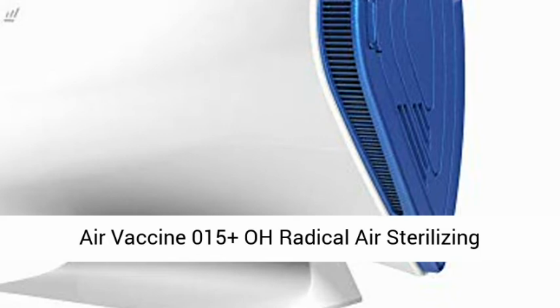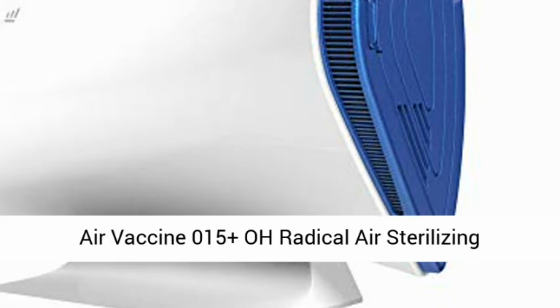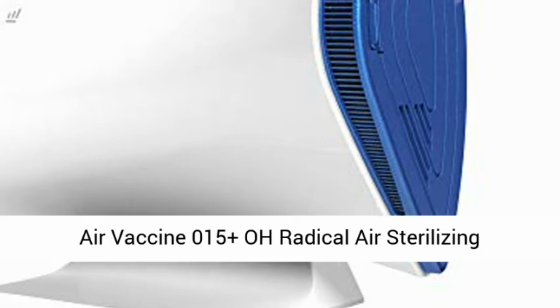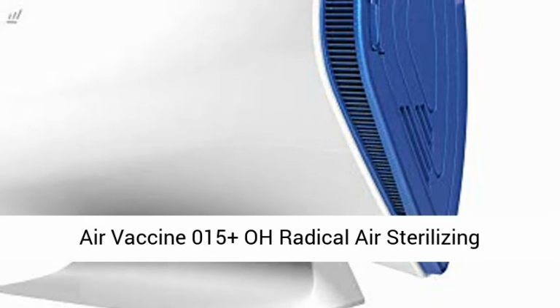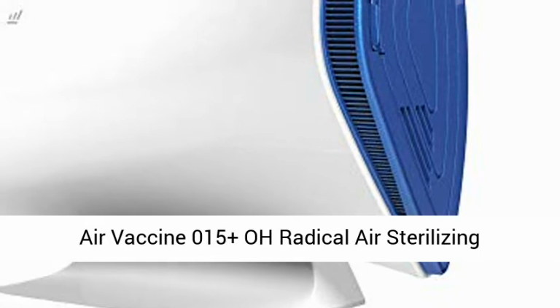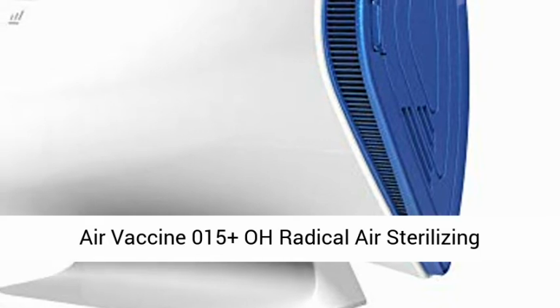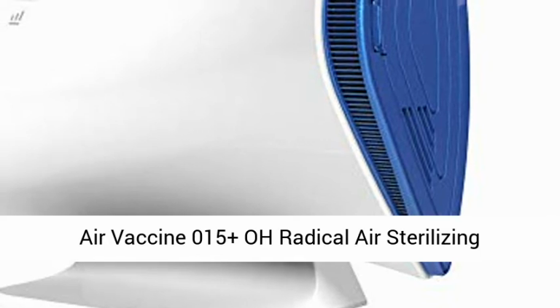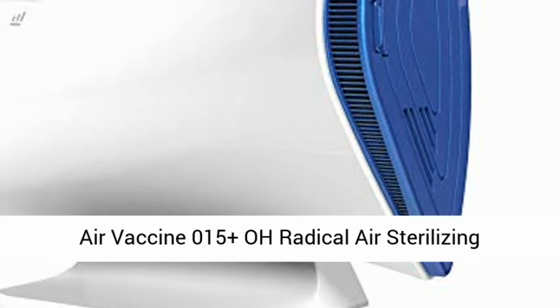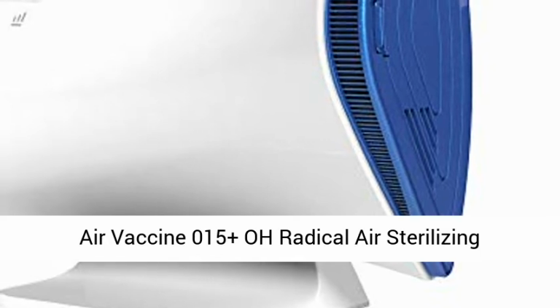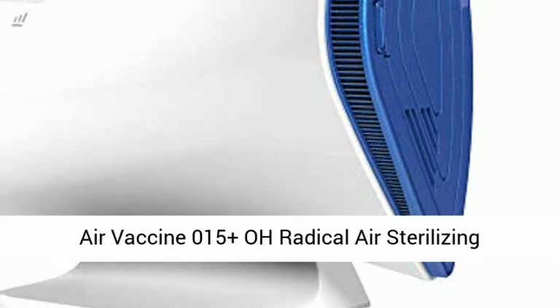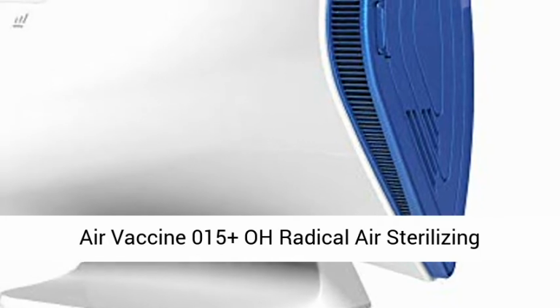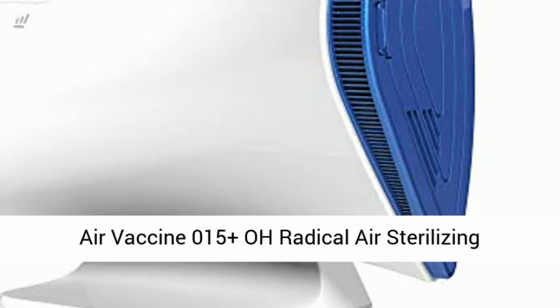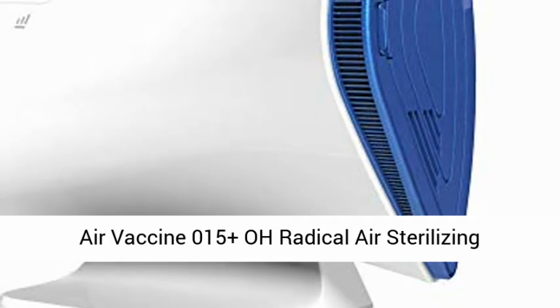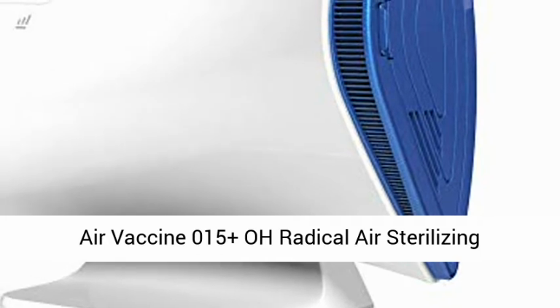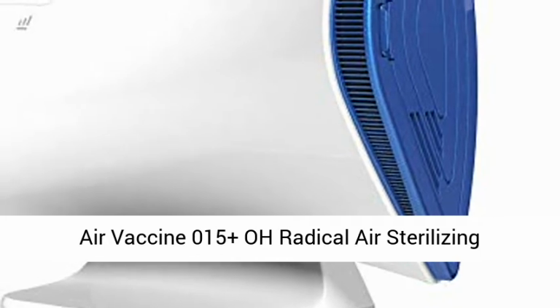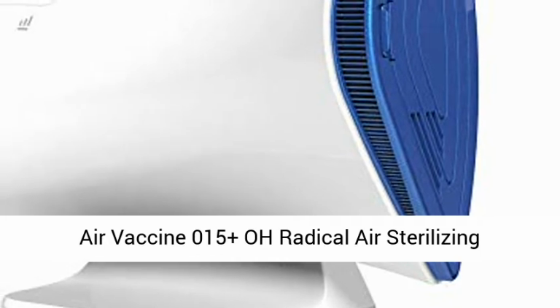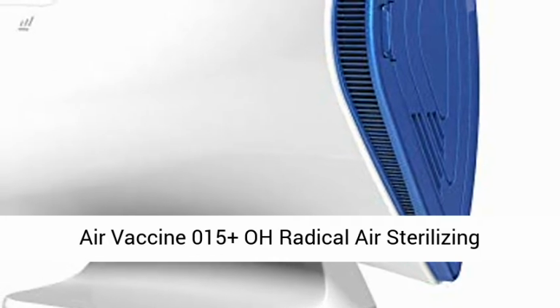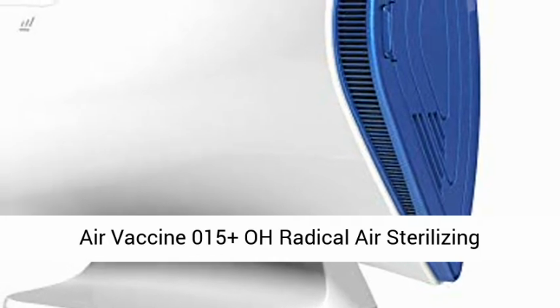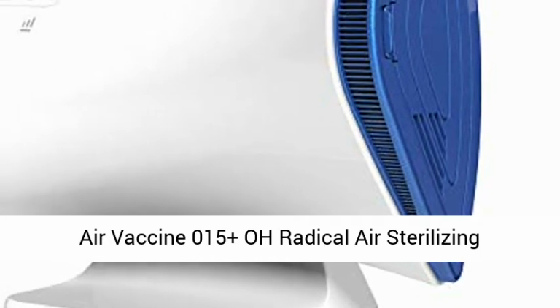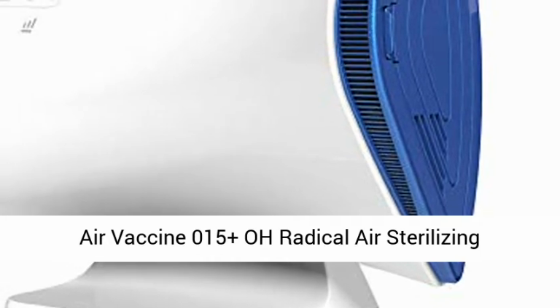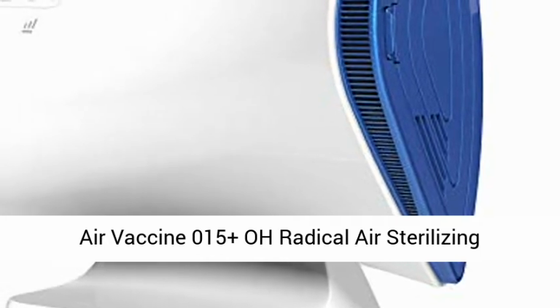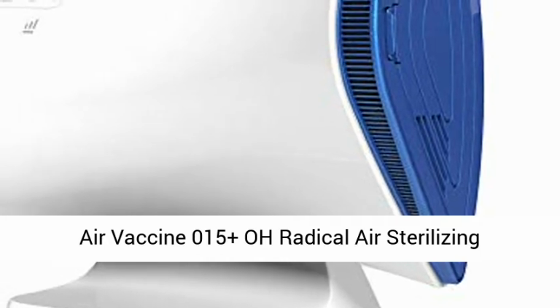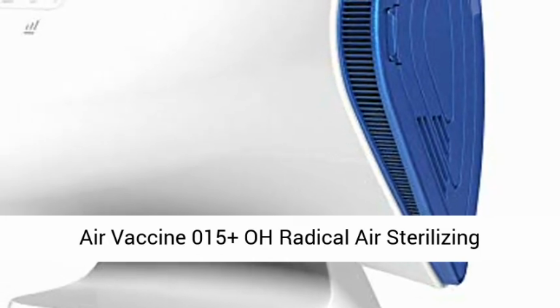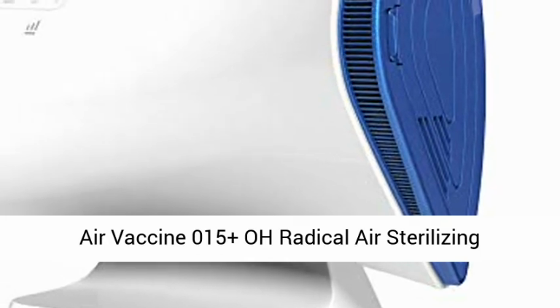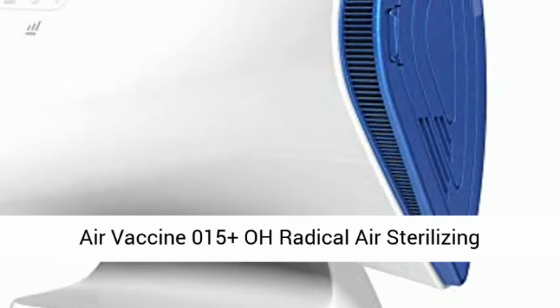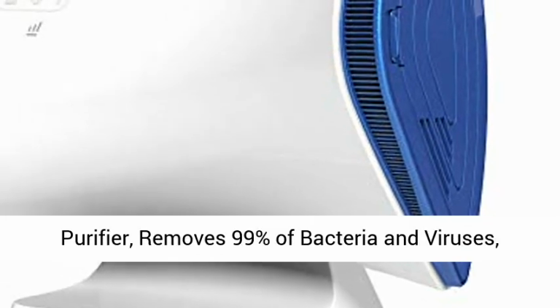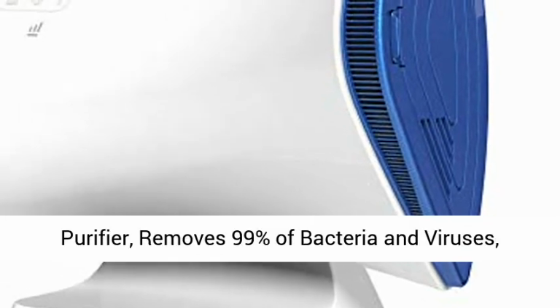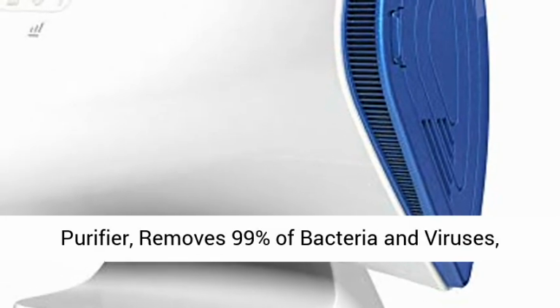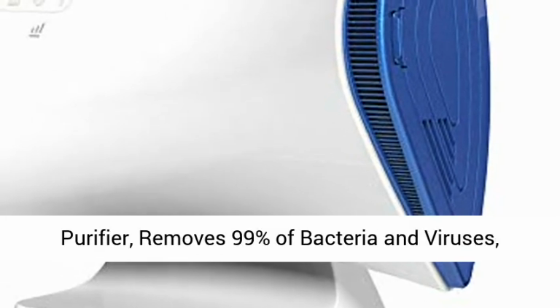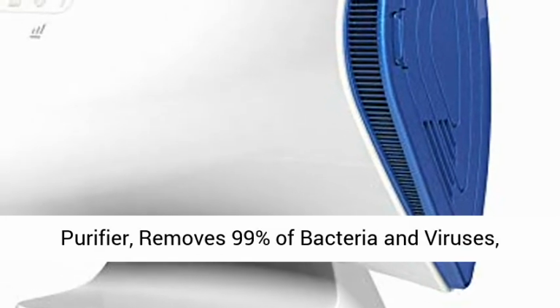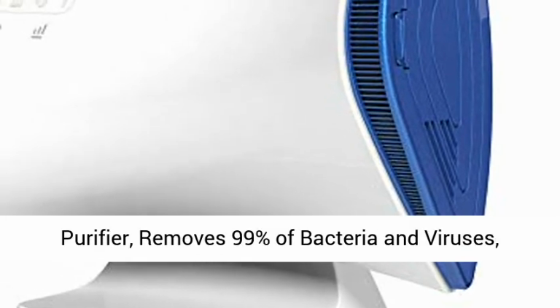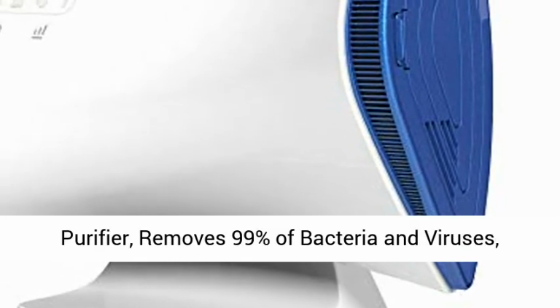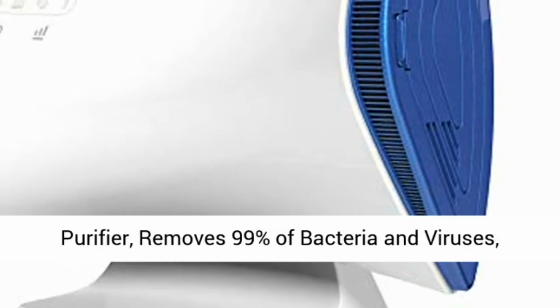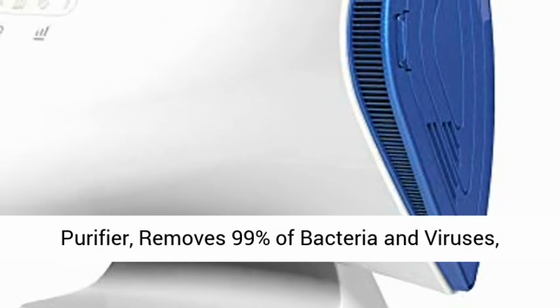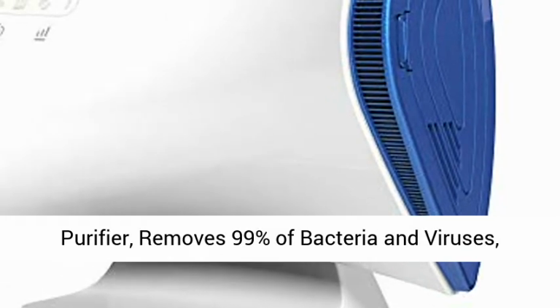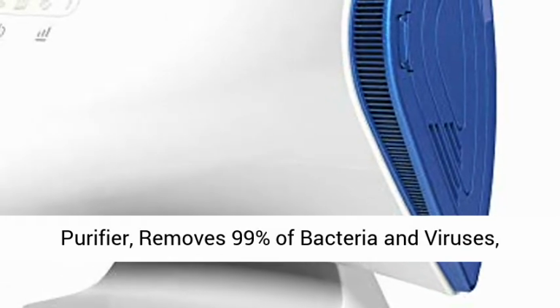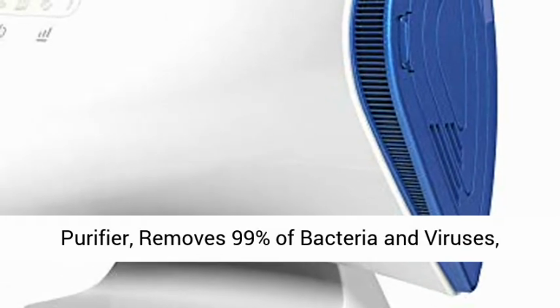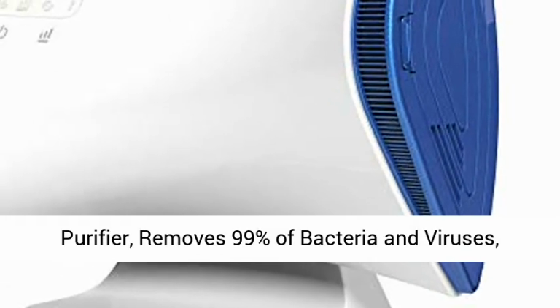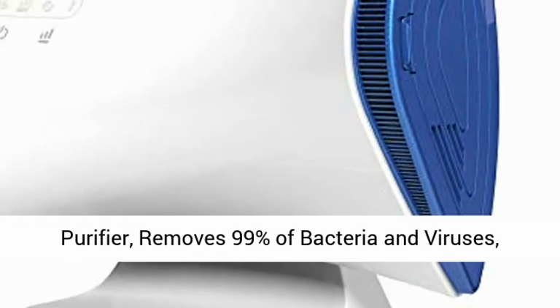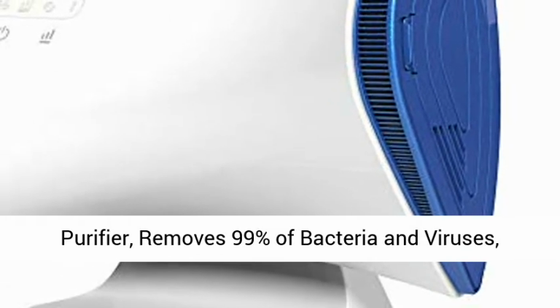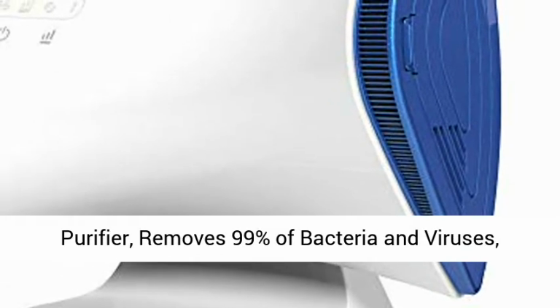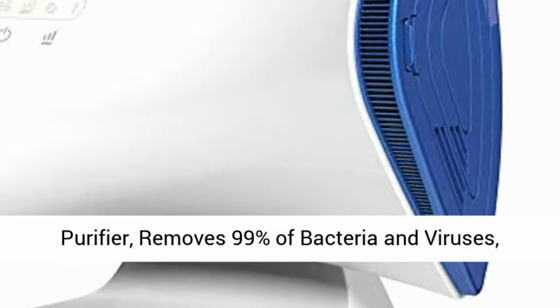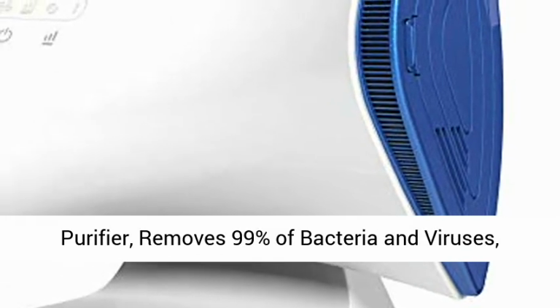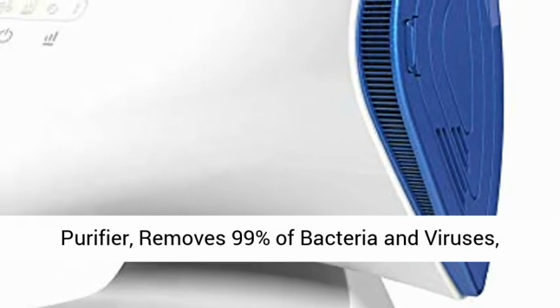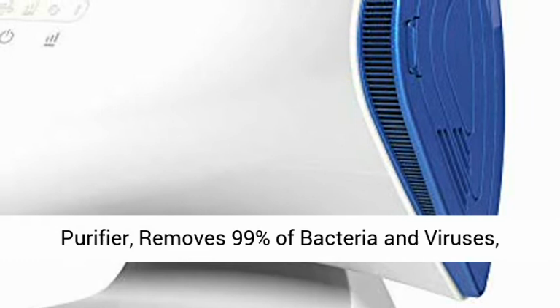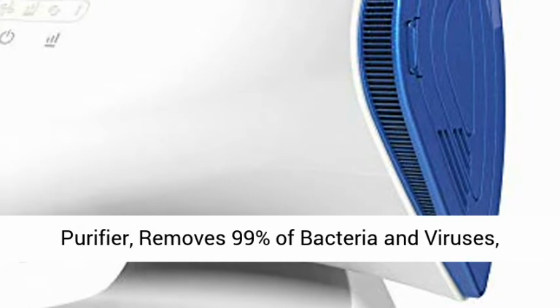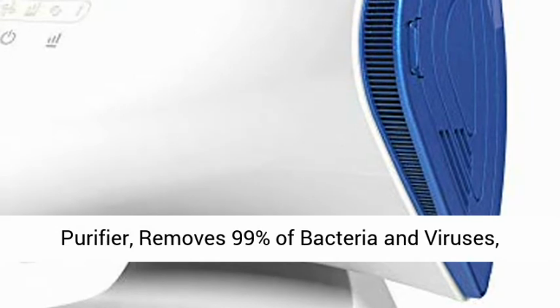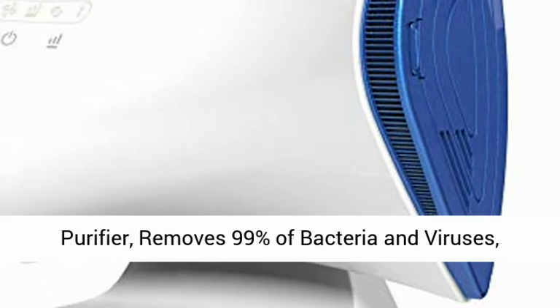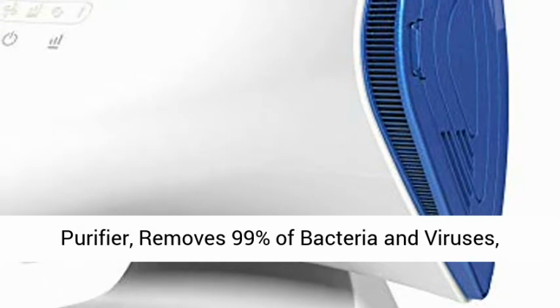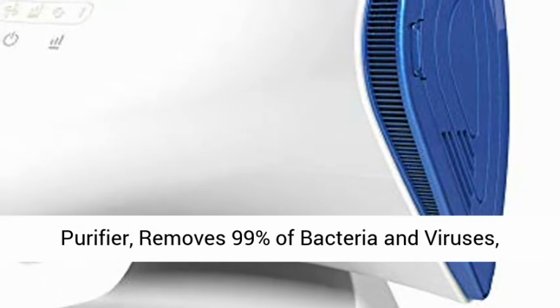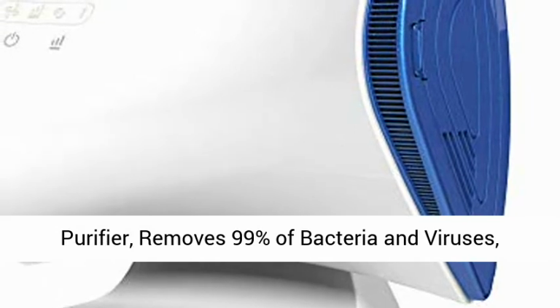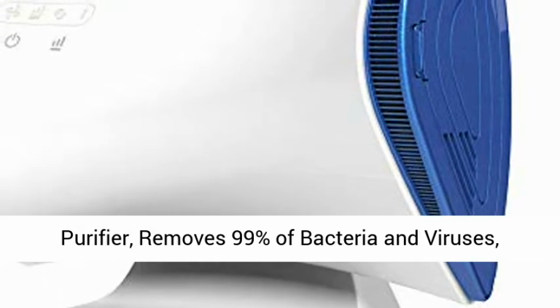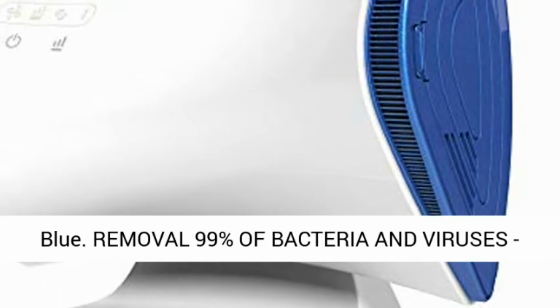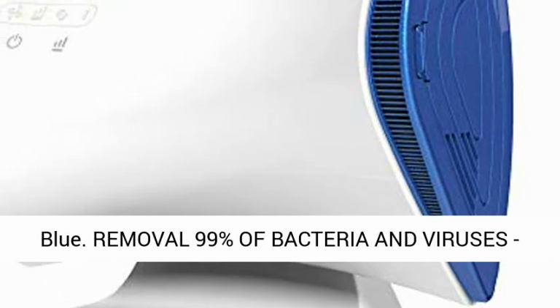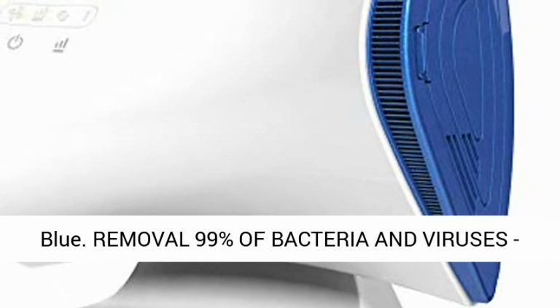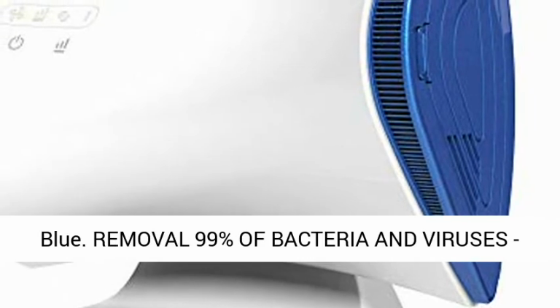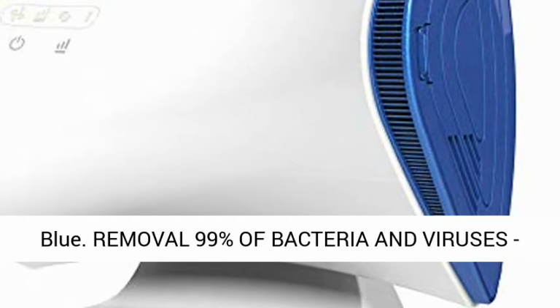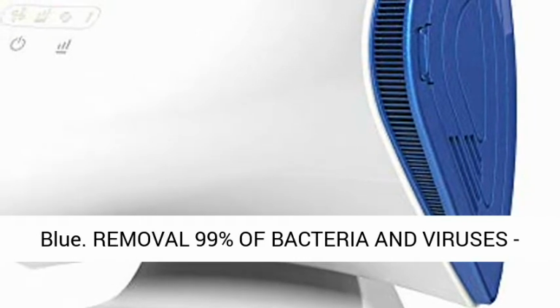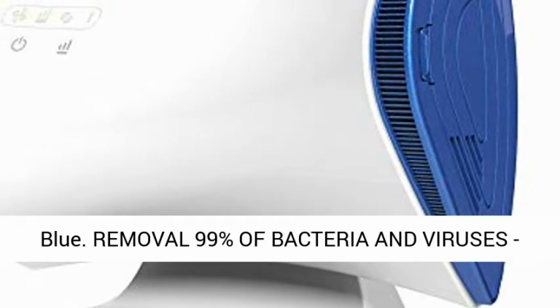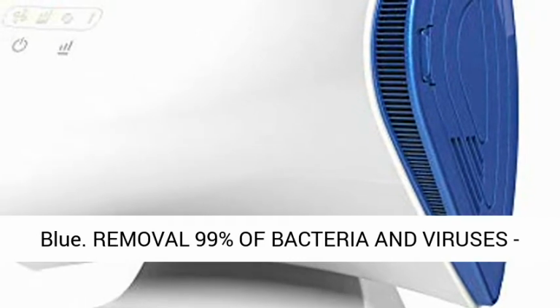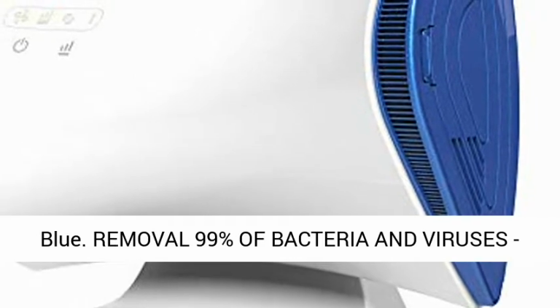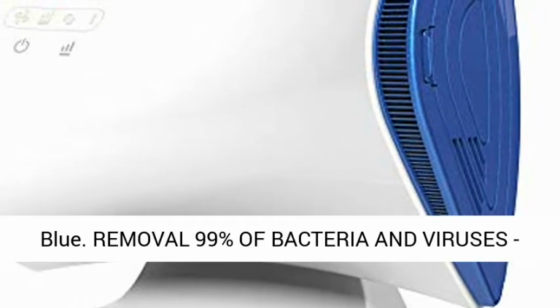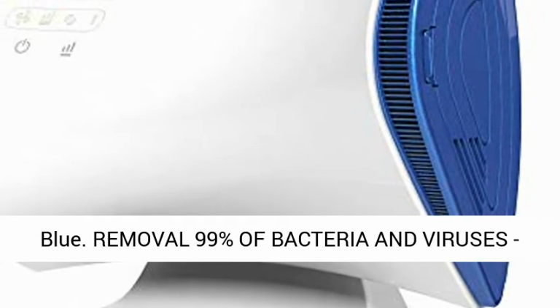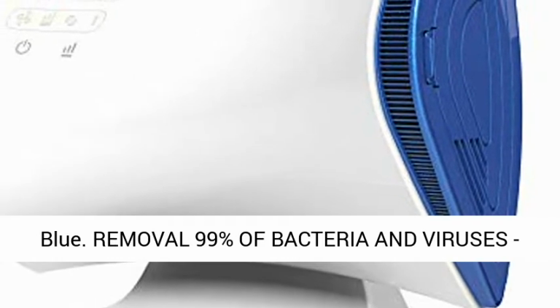Air Vaccine 015 Plus O Radical Air Sterilizing Purifier removes 99% of bacteria and viruses.